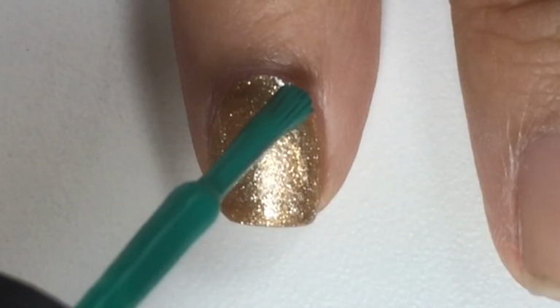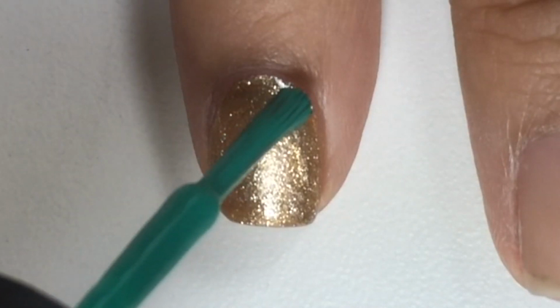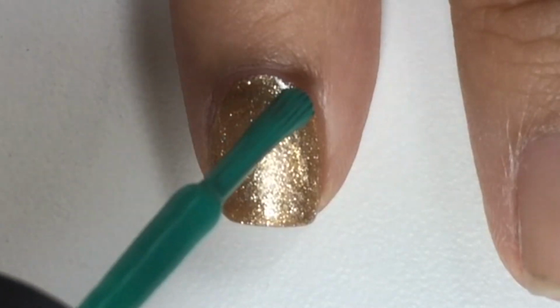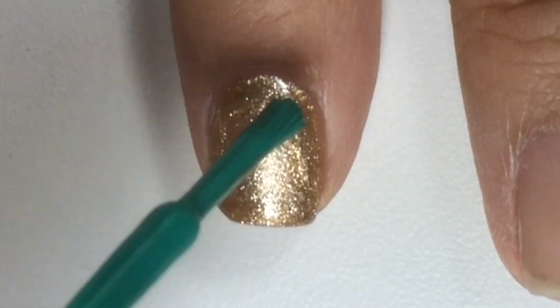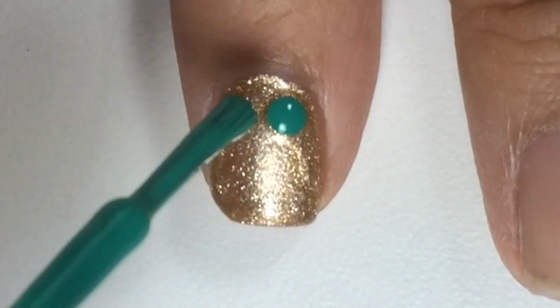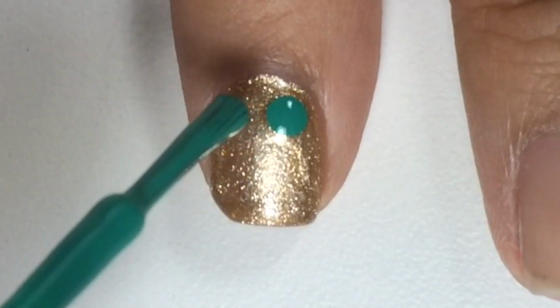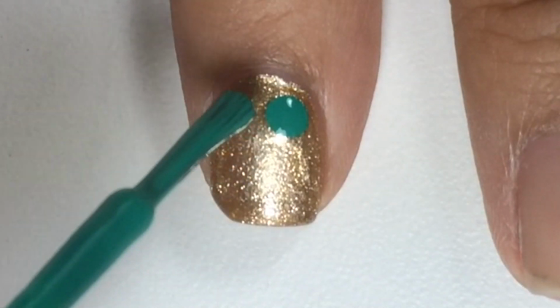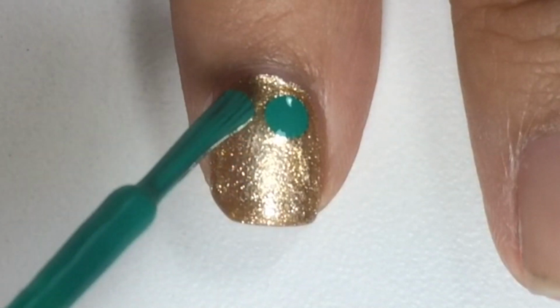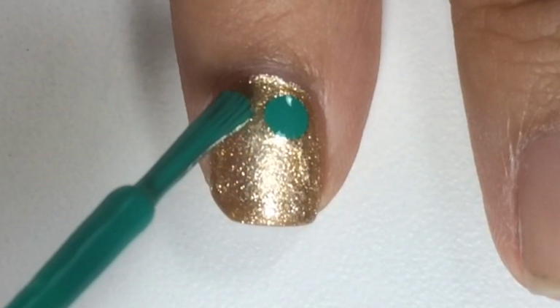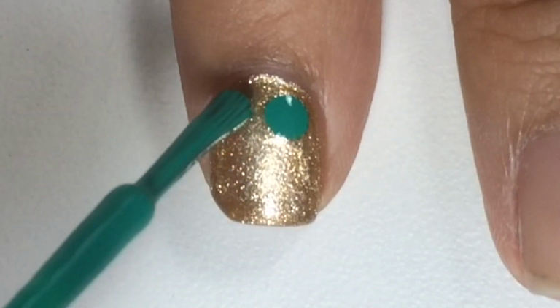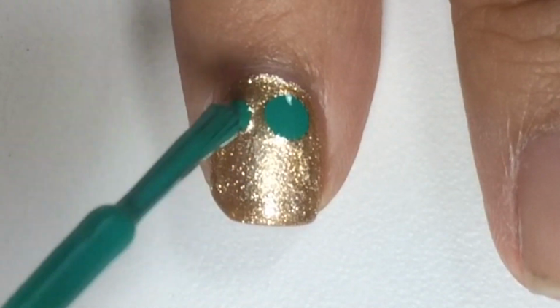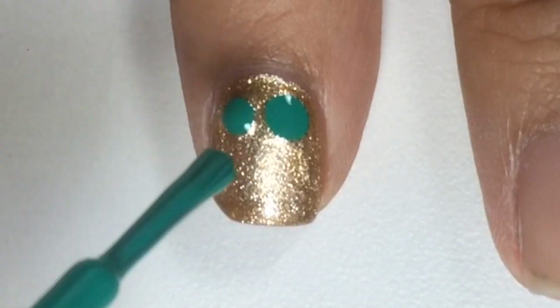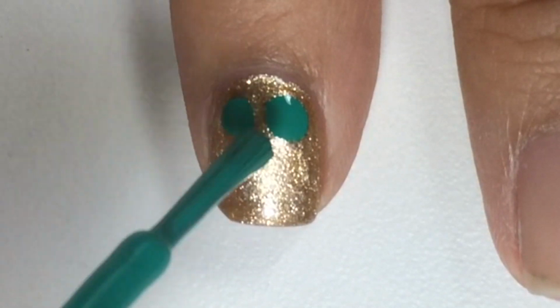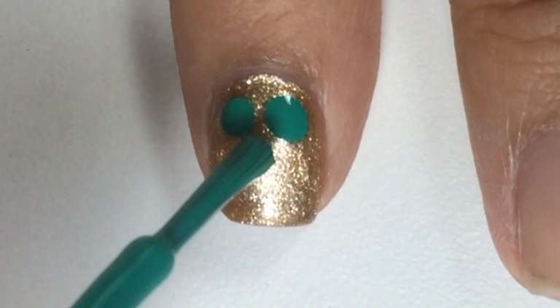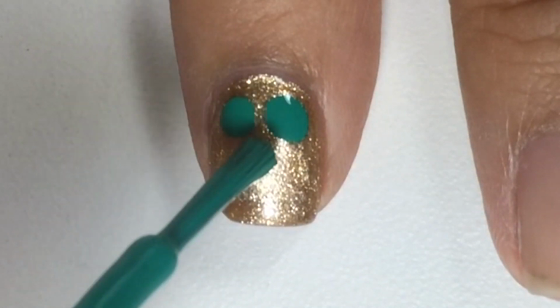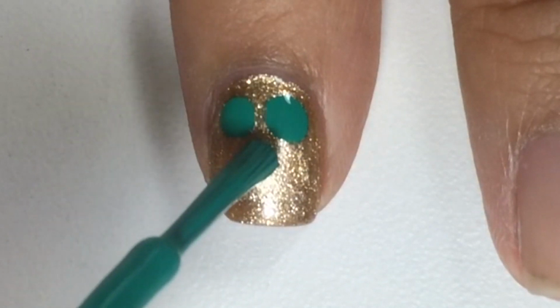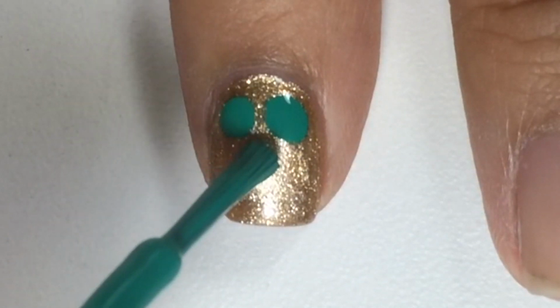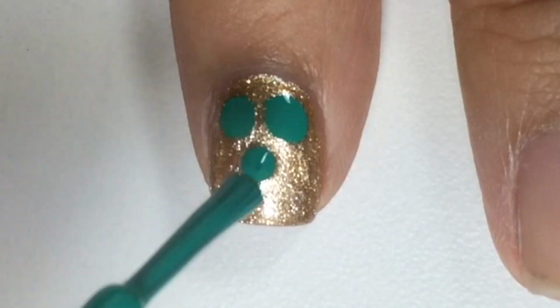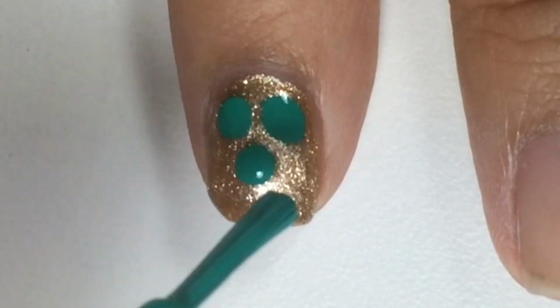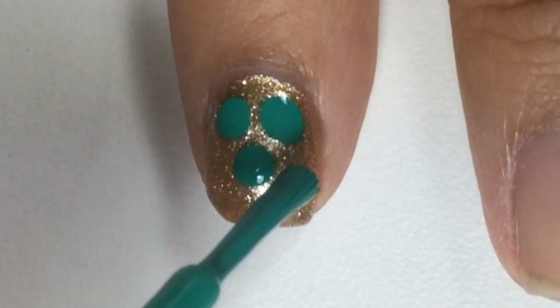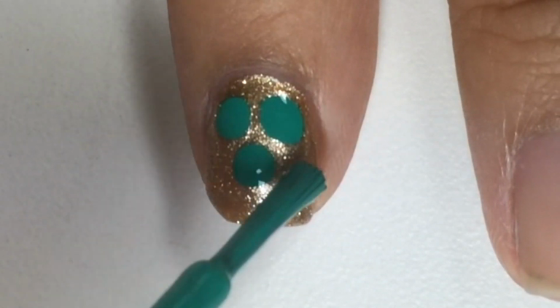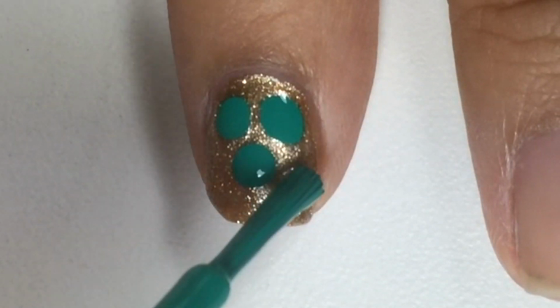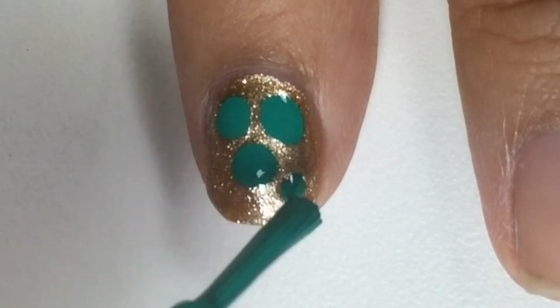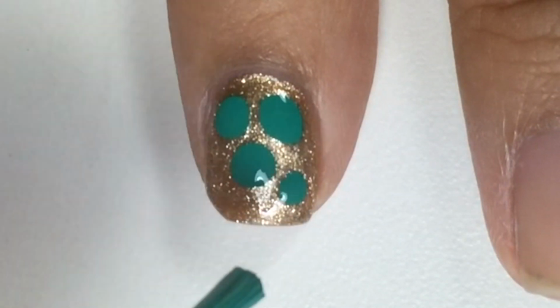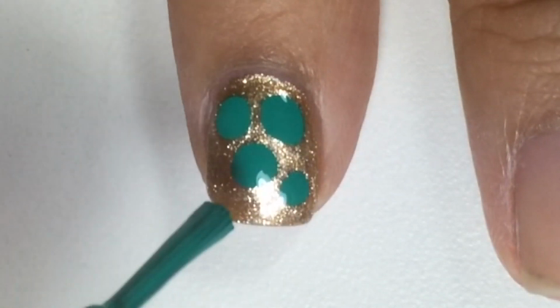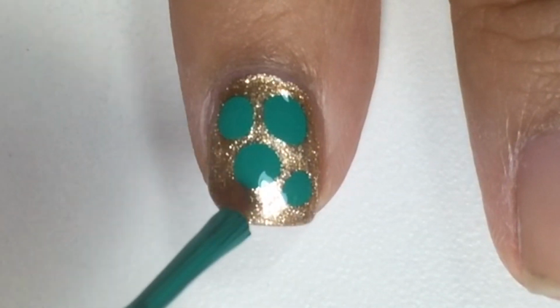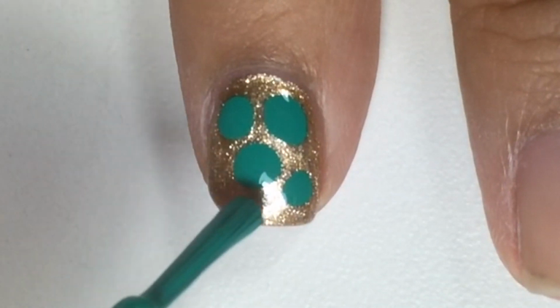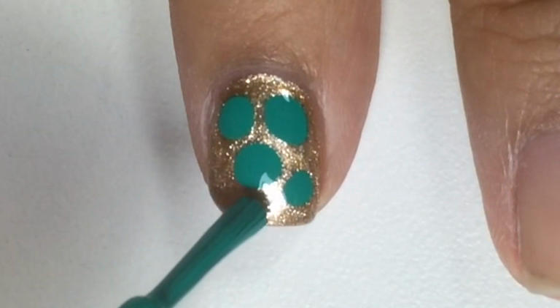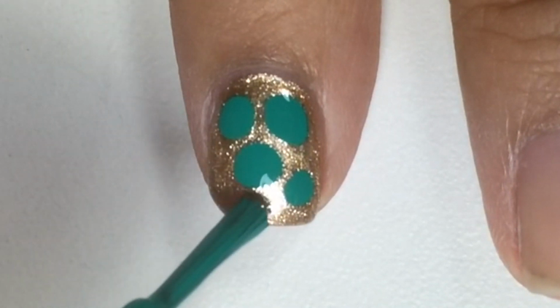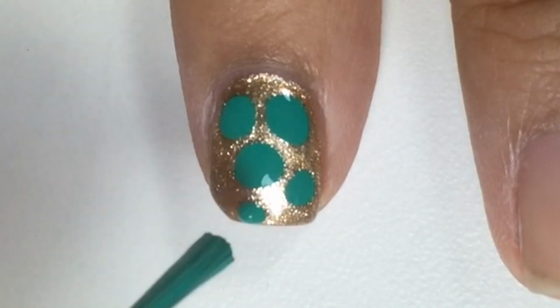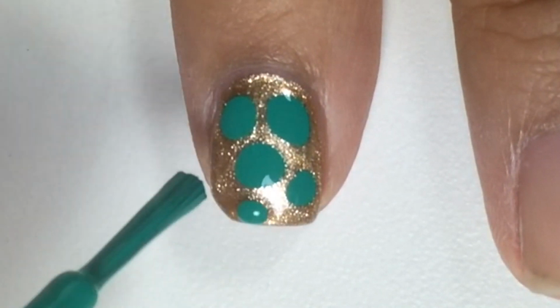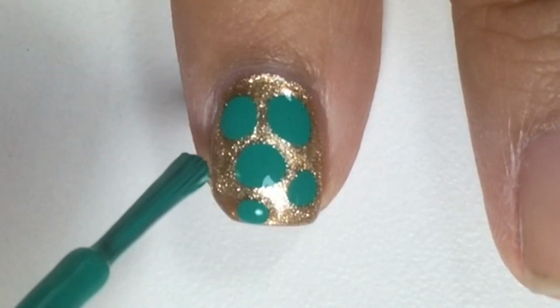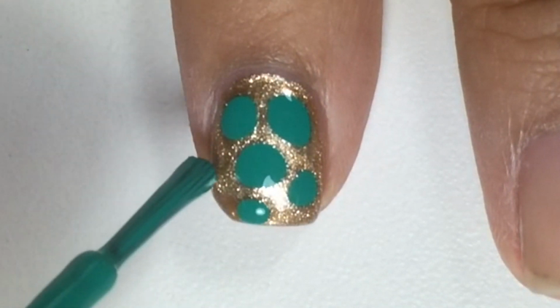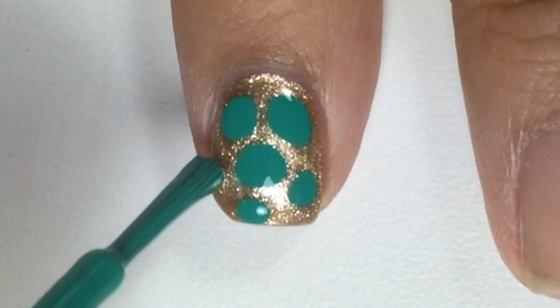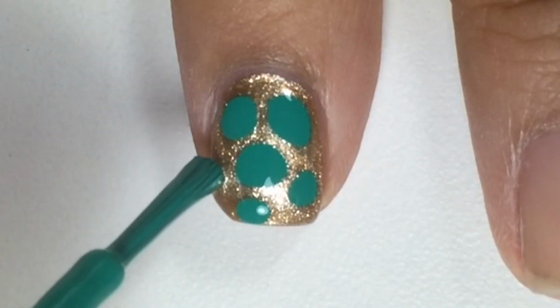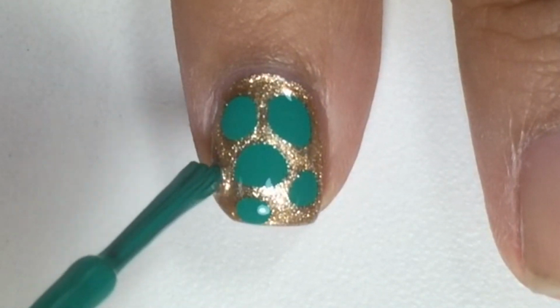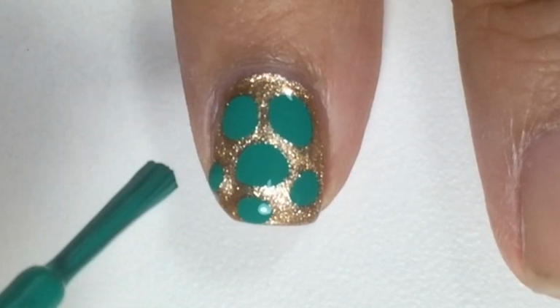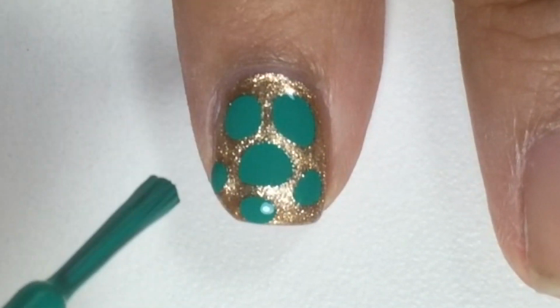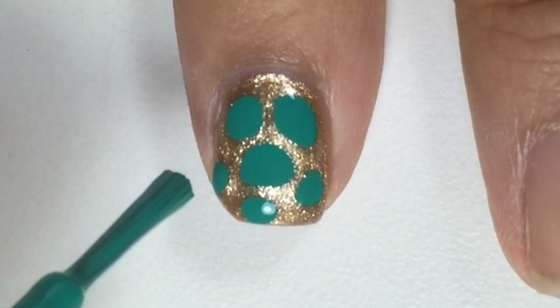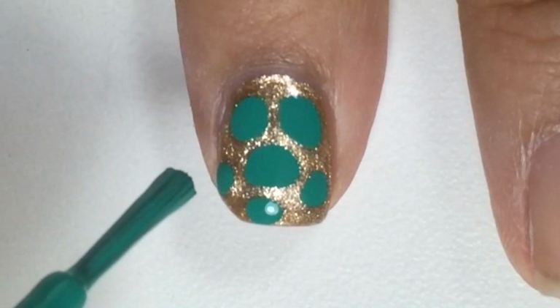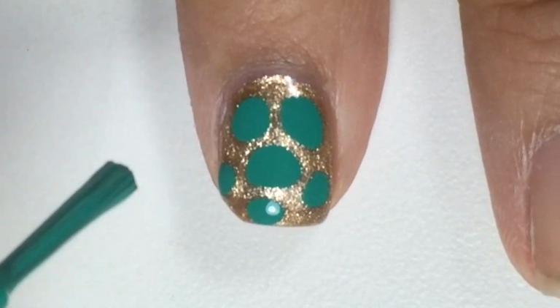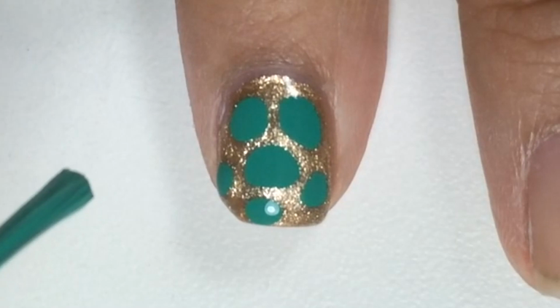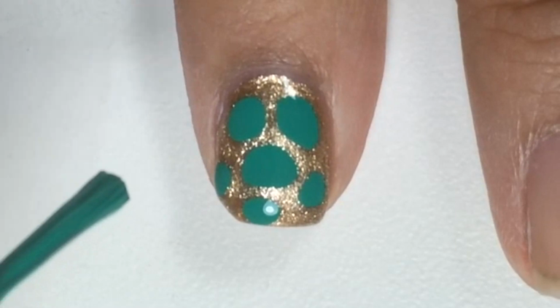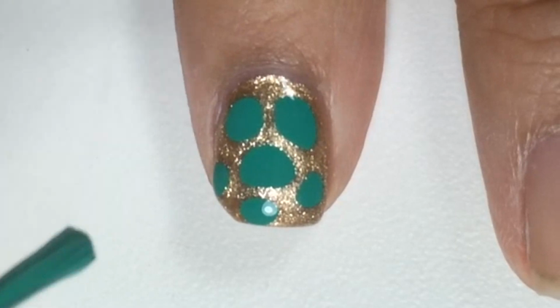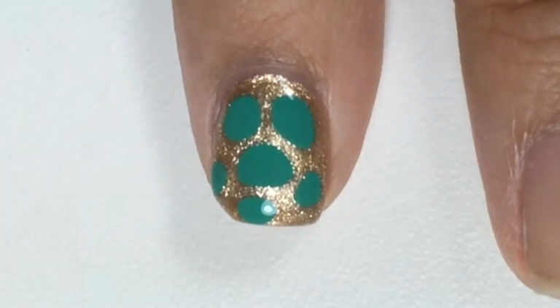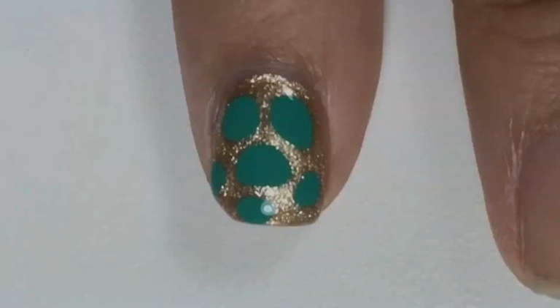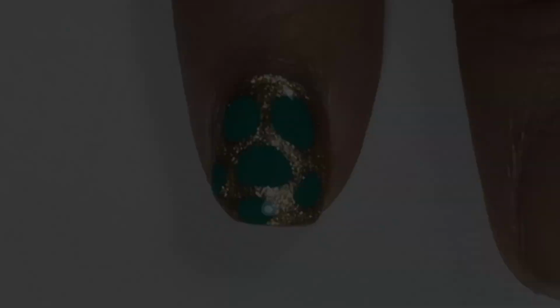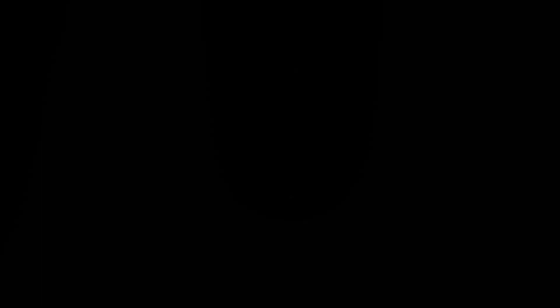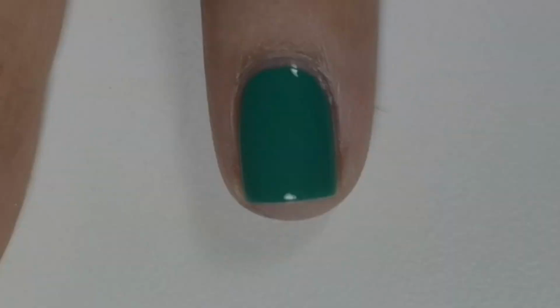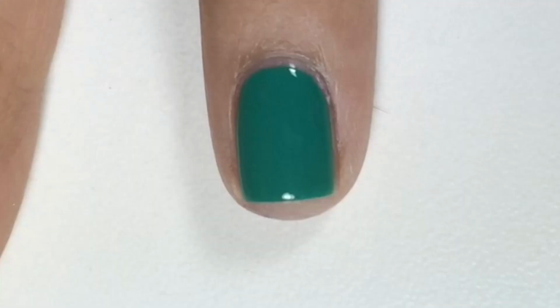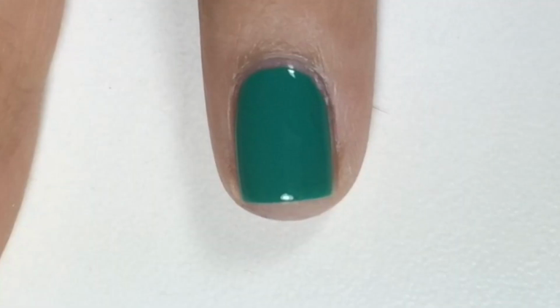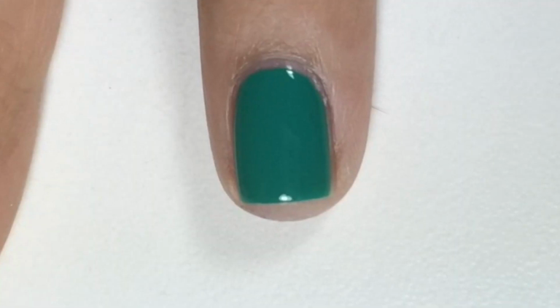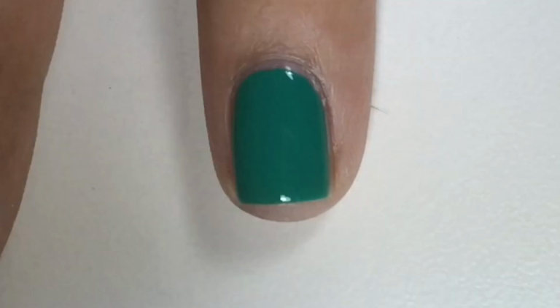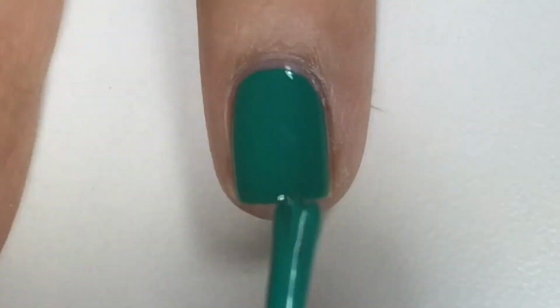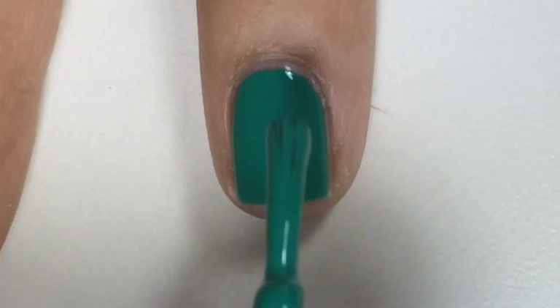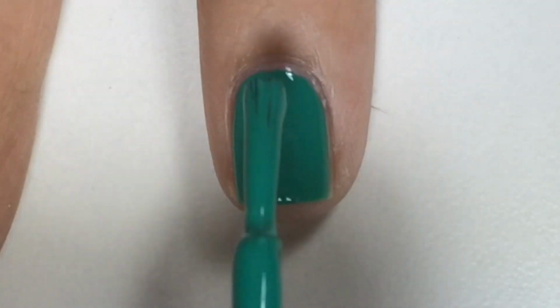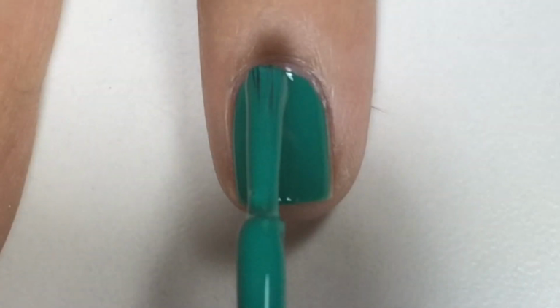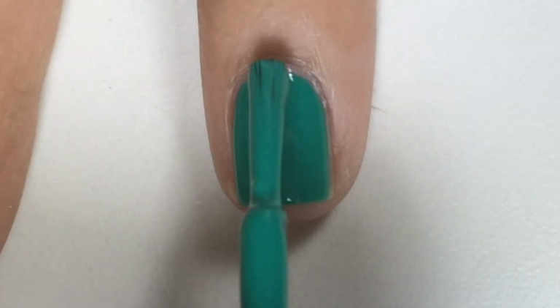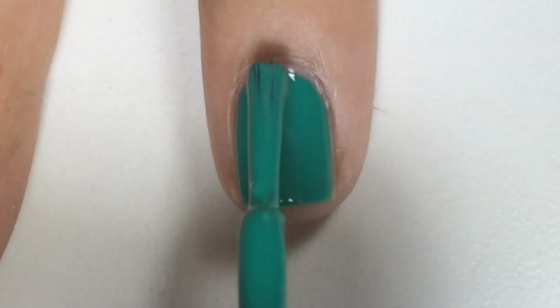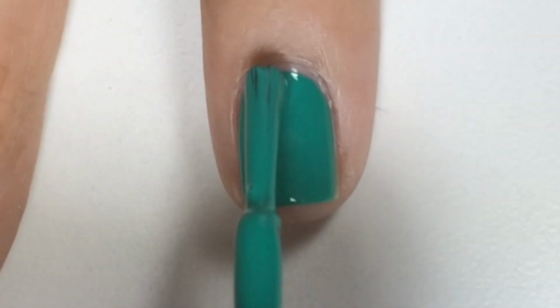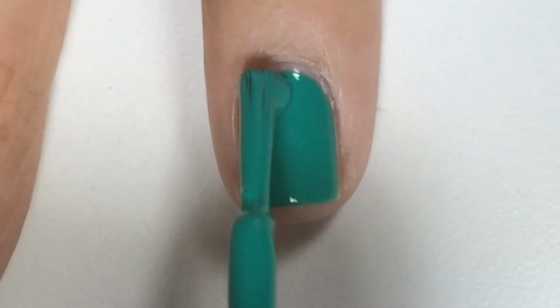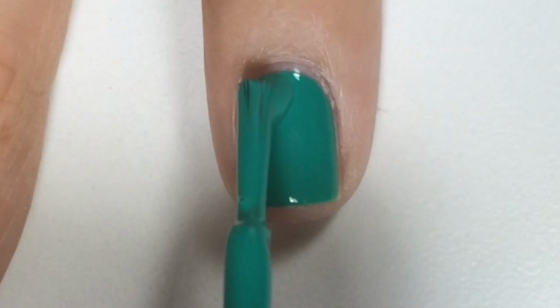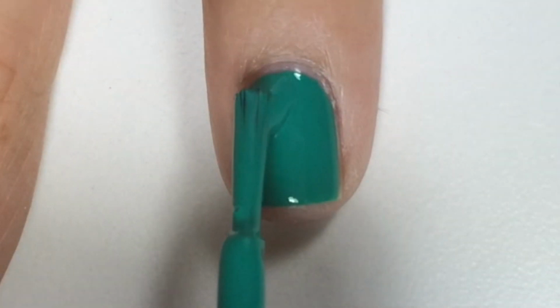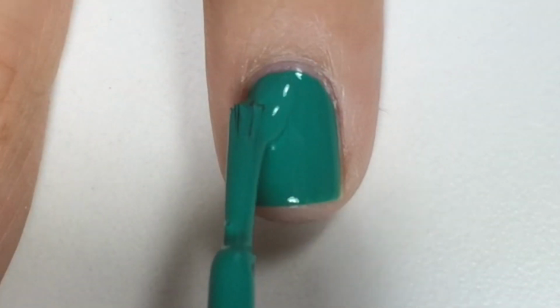Next, with Escape to Neverland, I added little blobs. They will spread when you touch.